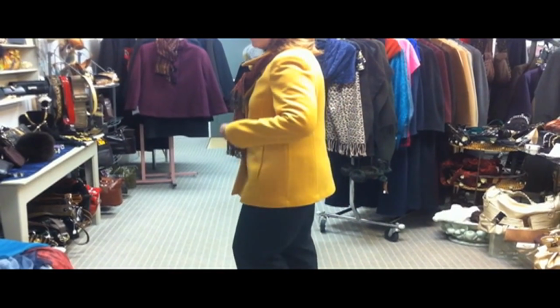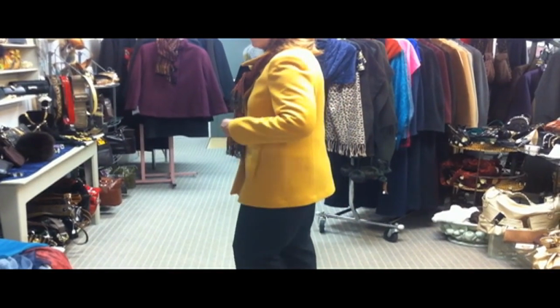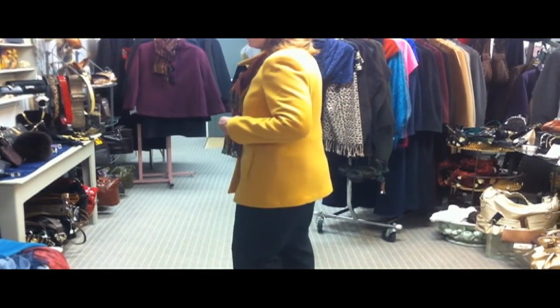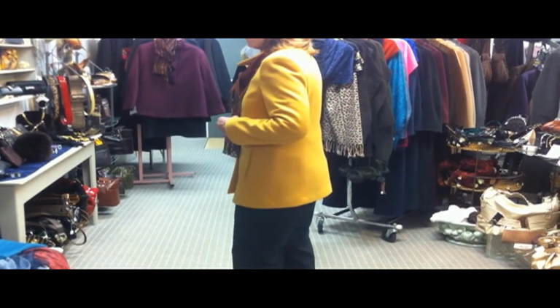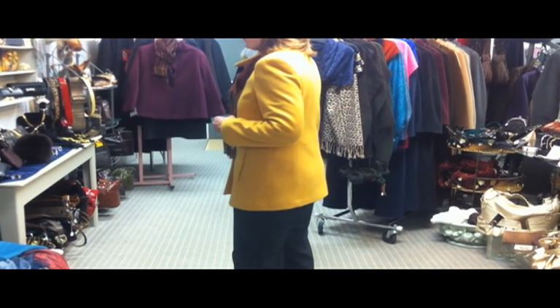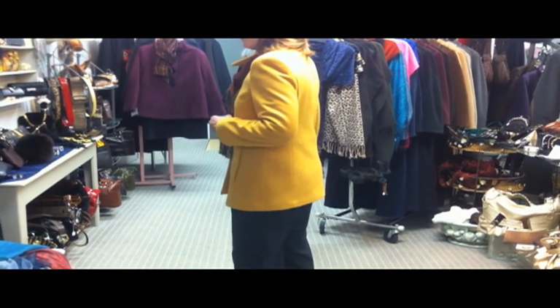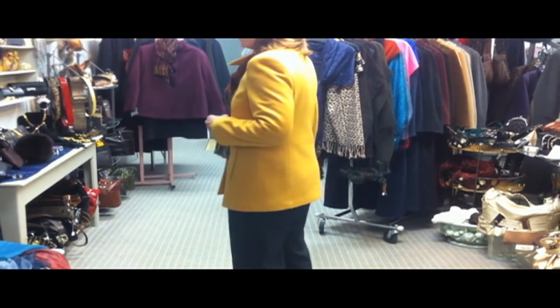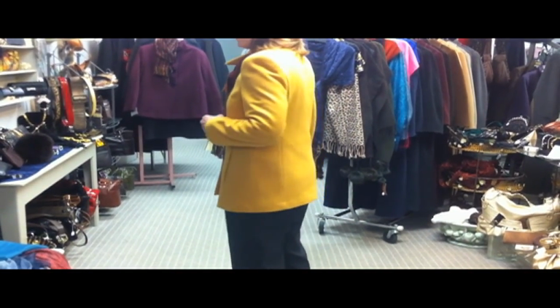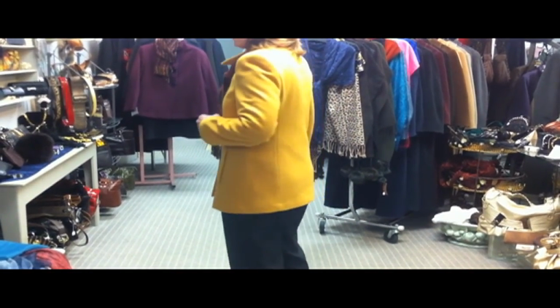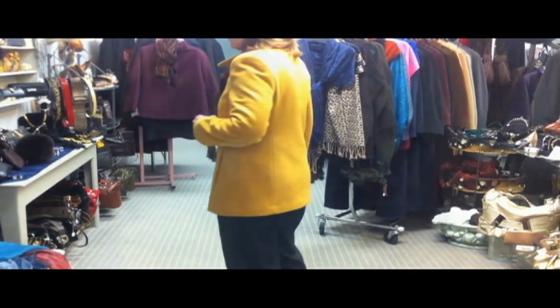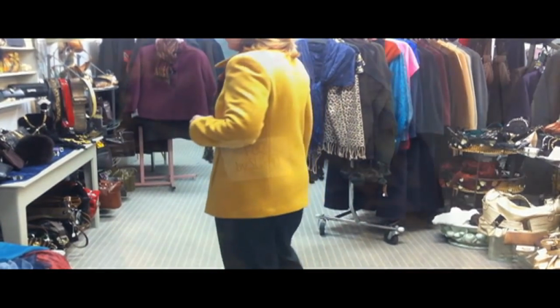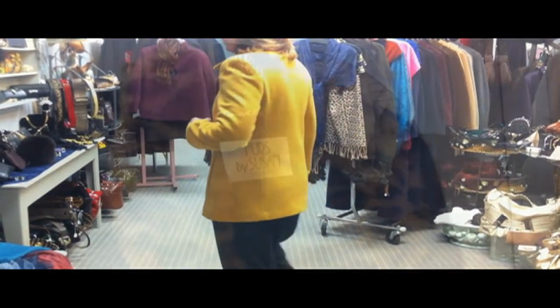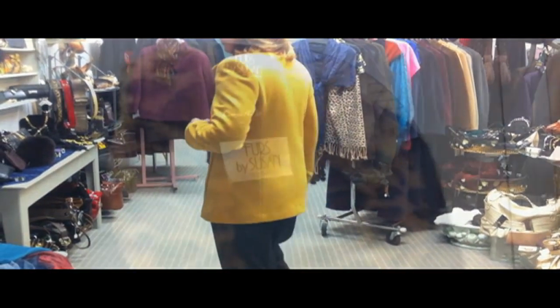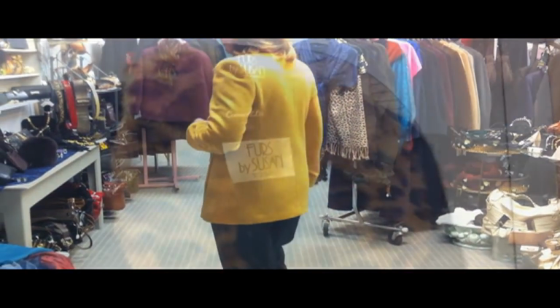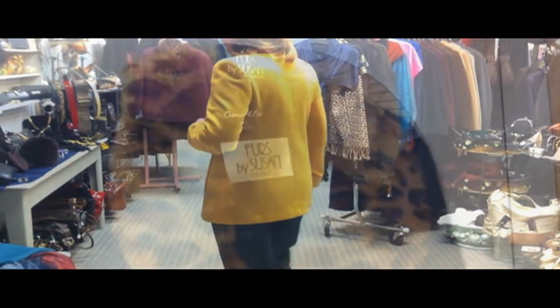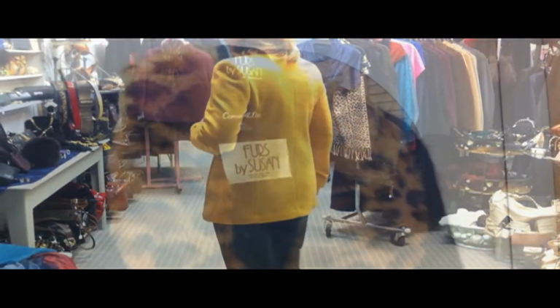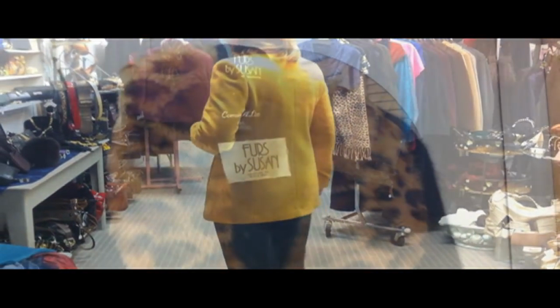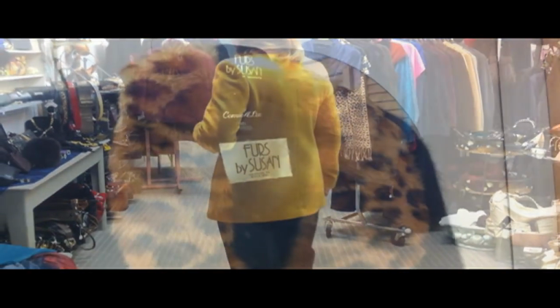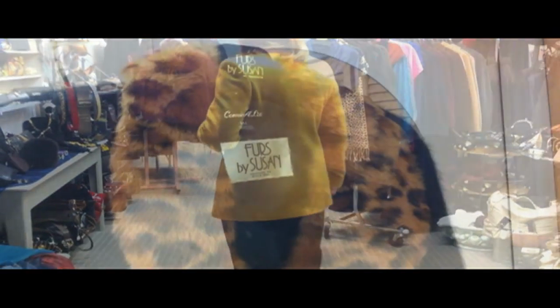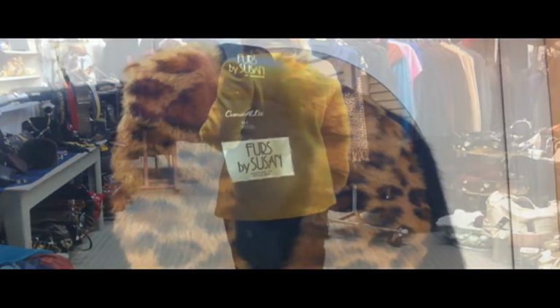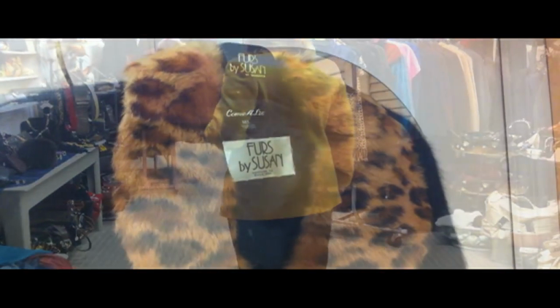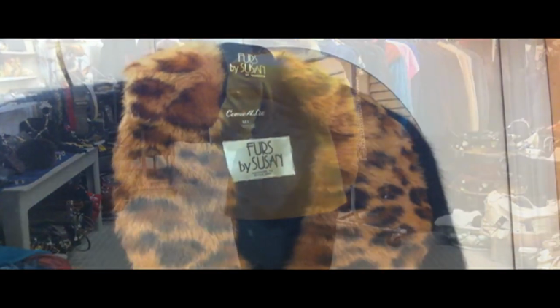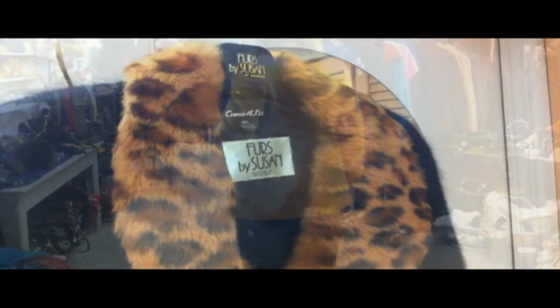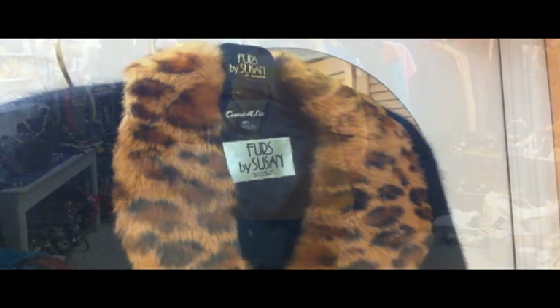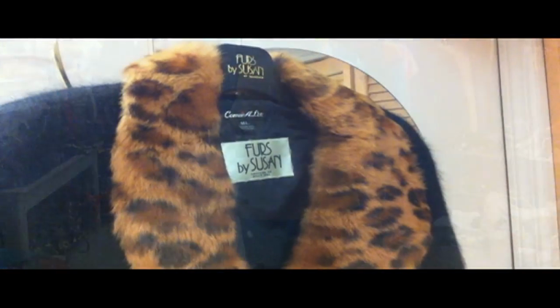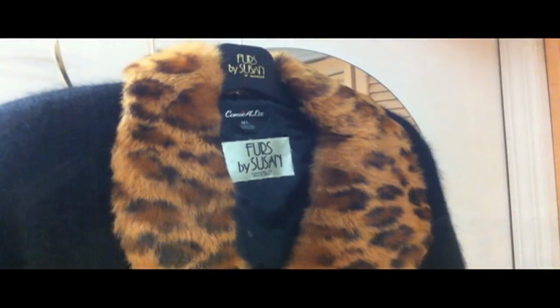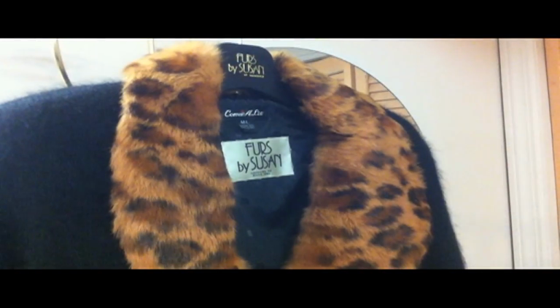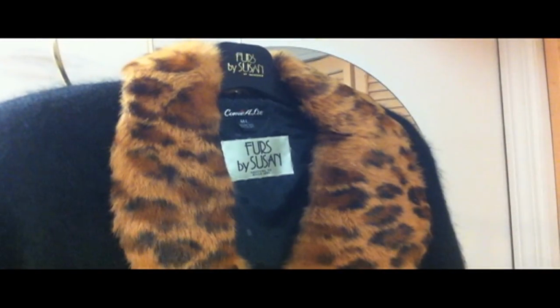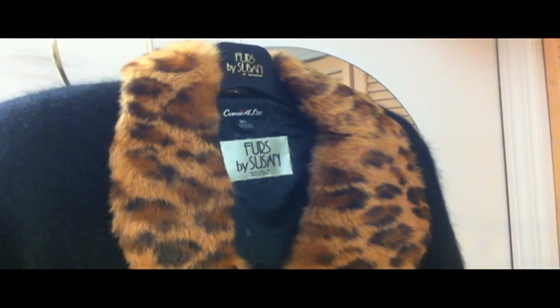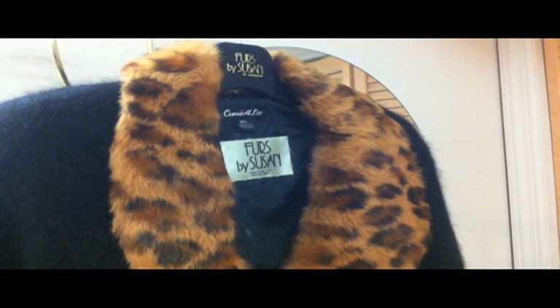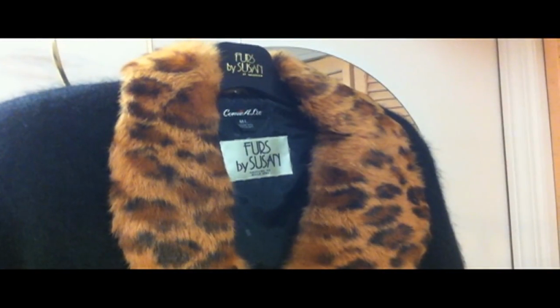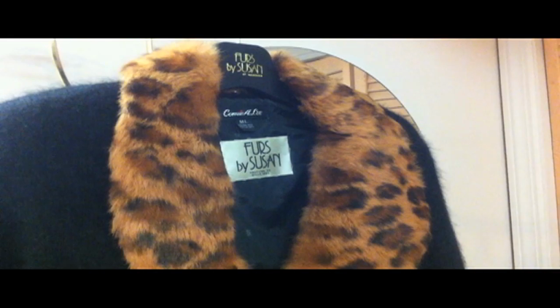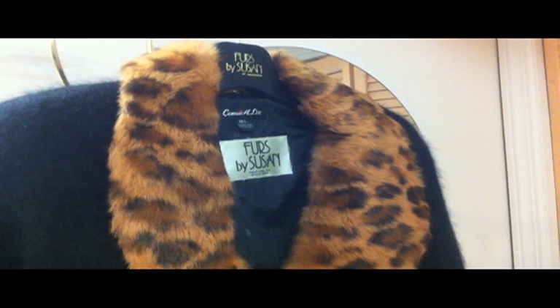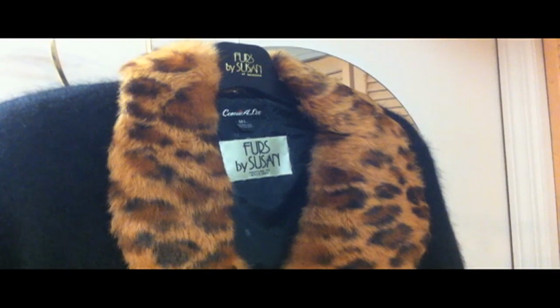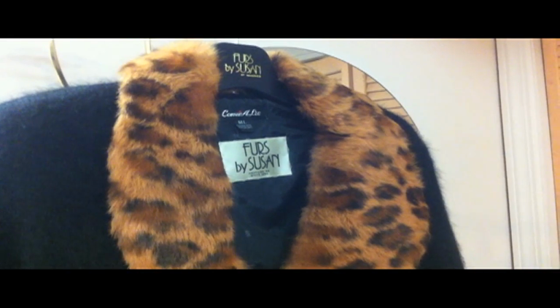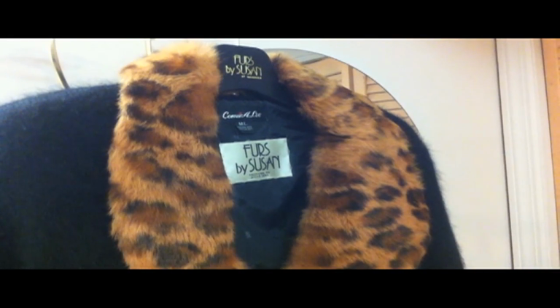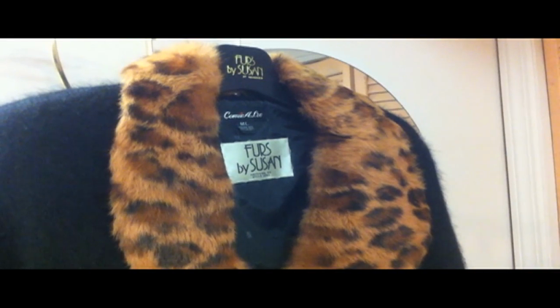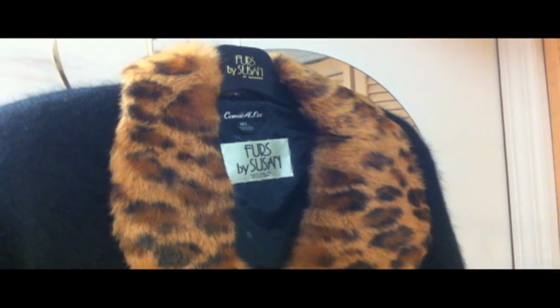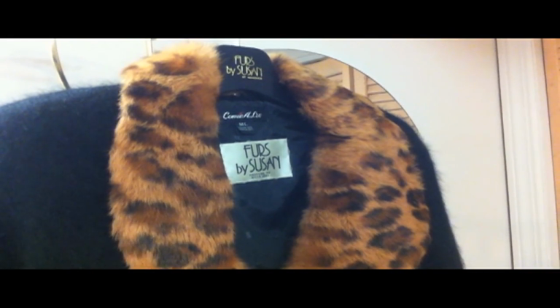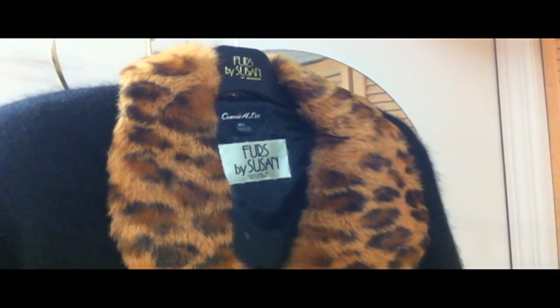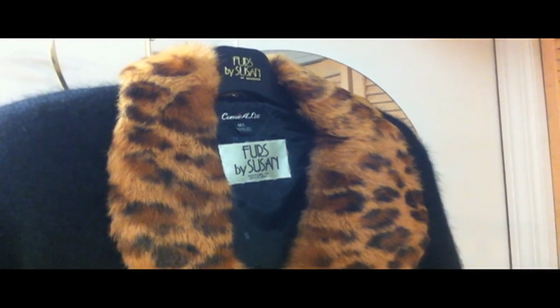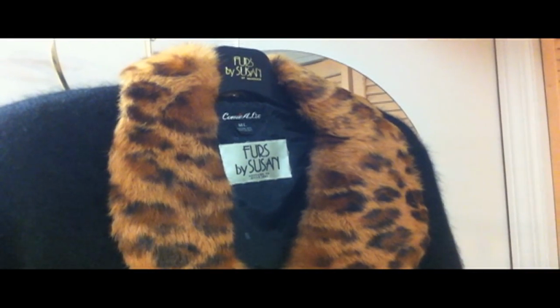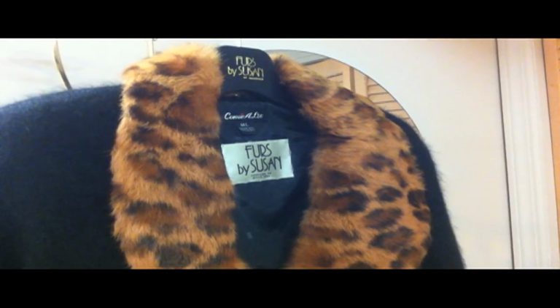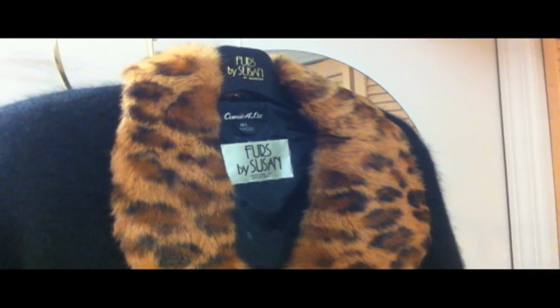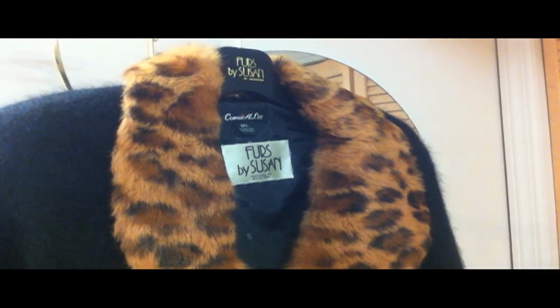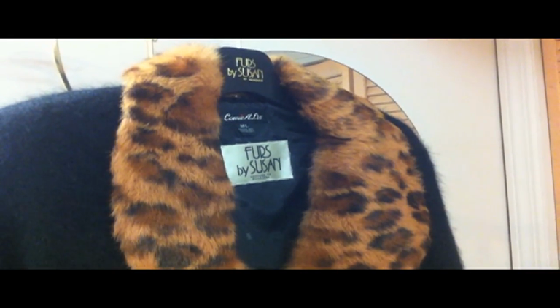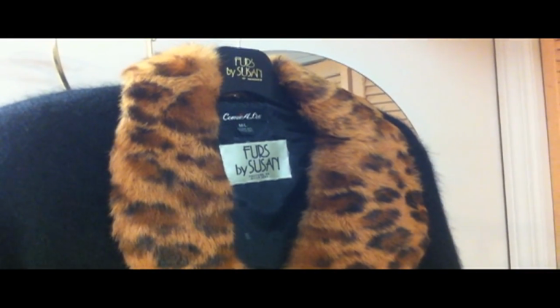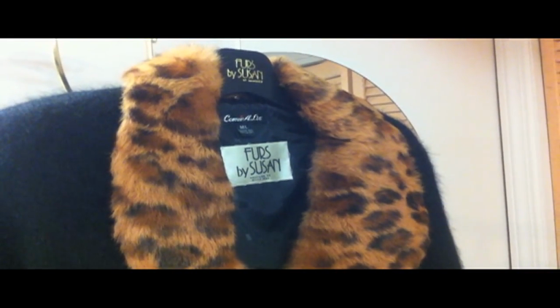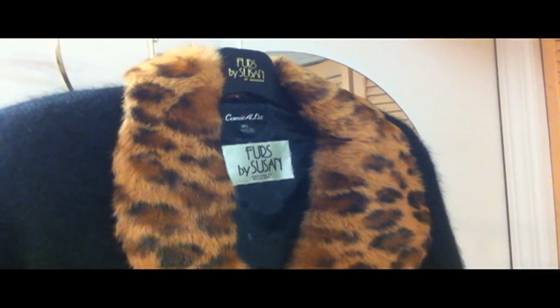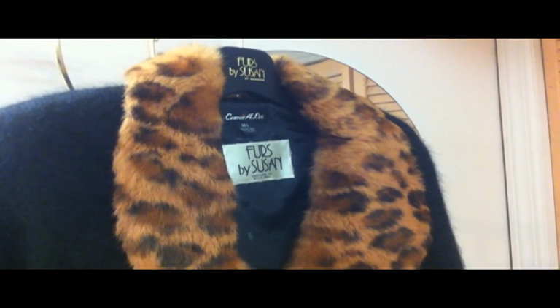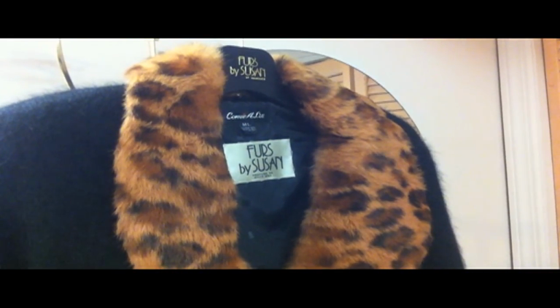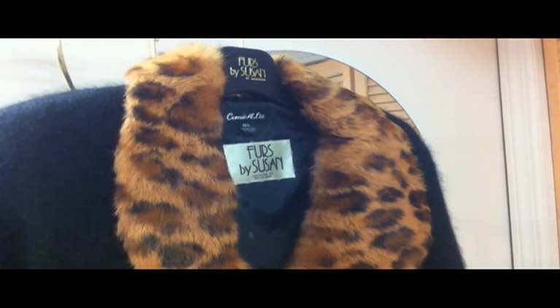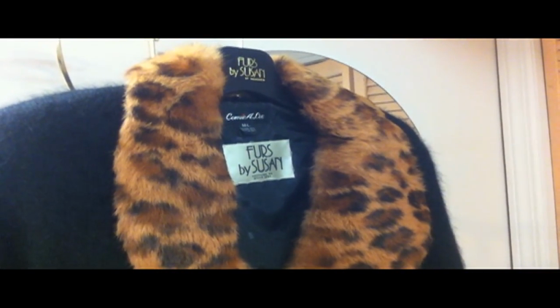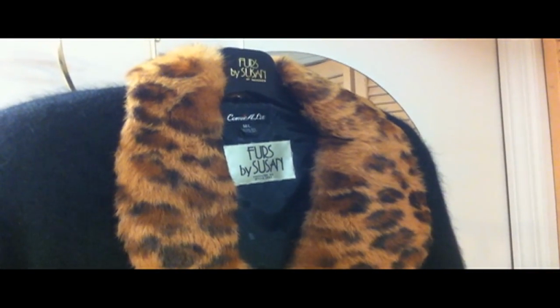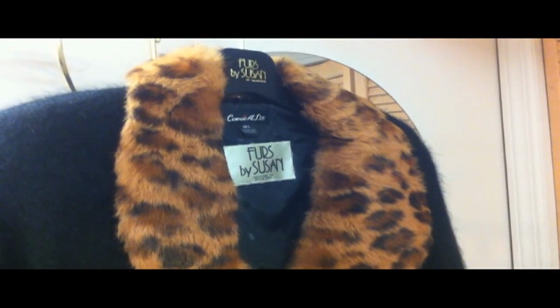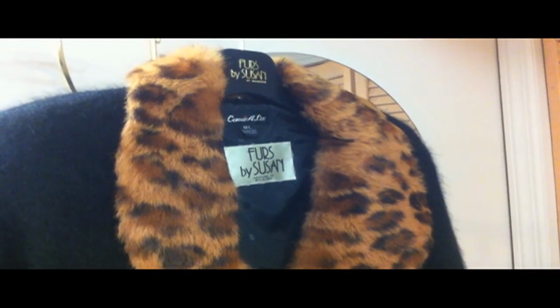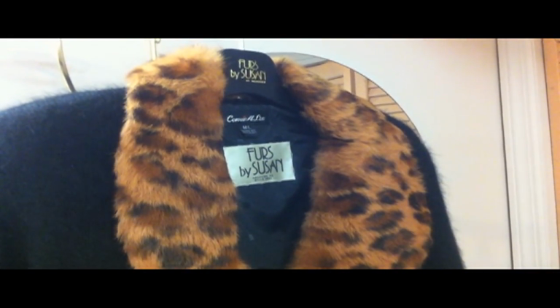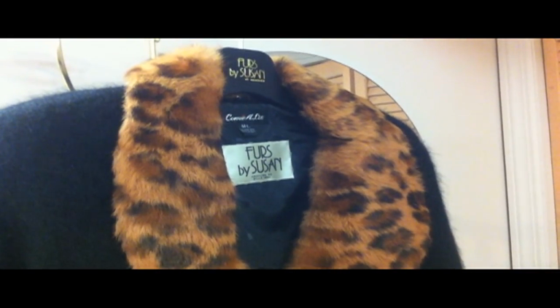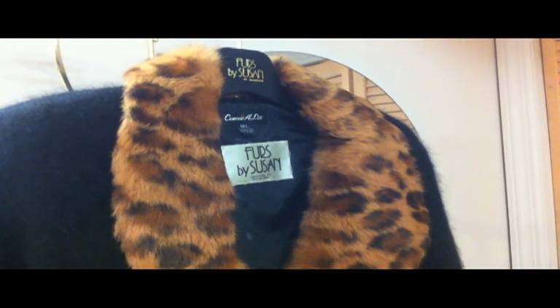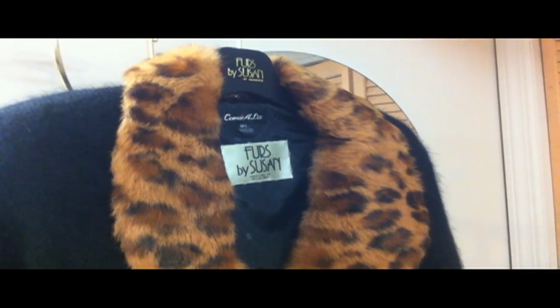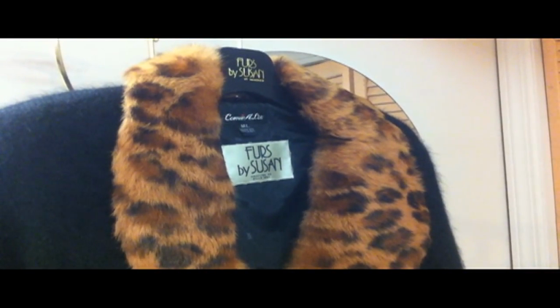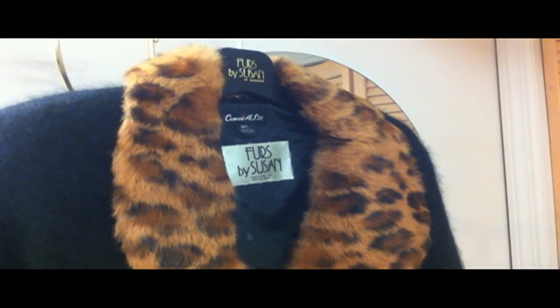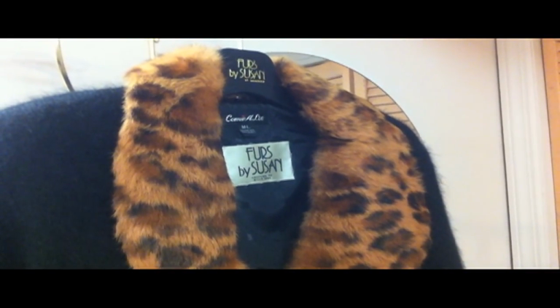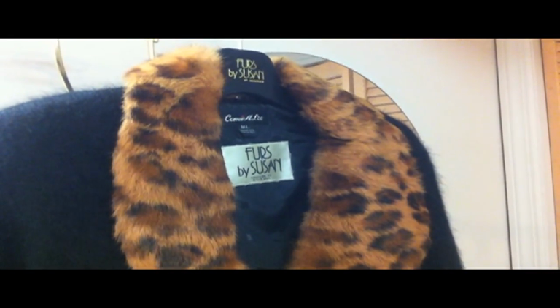Stop by Furs by Susan in downtown Hanover, PA and walk out with Warmth for Winter today.